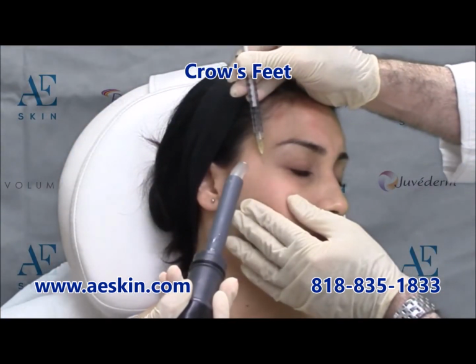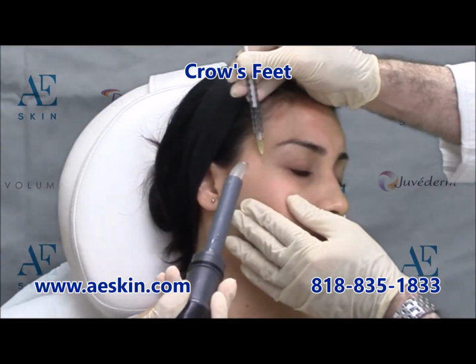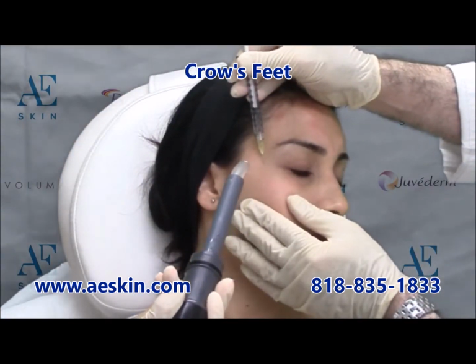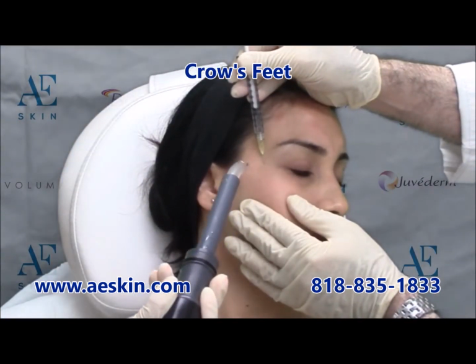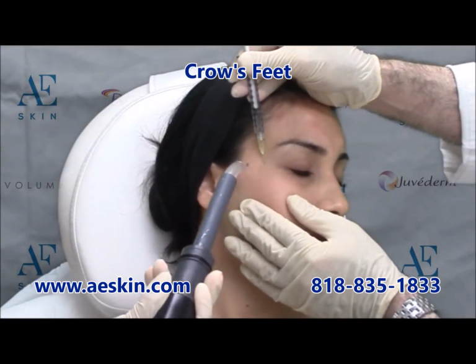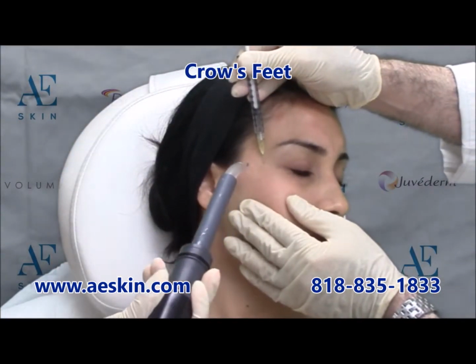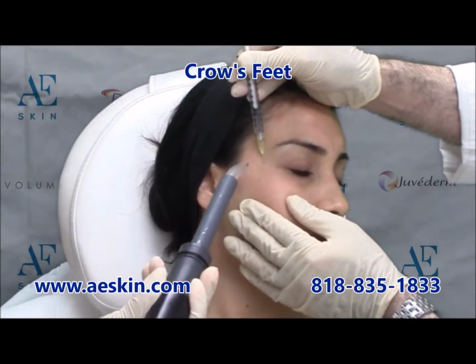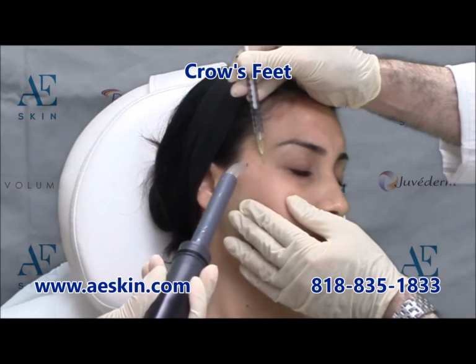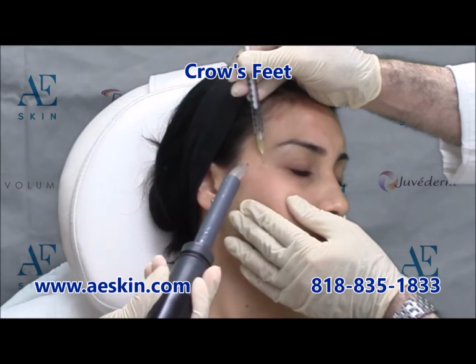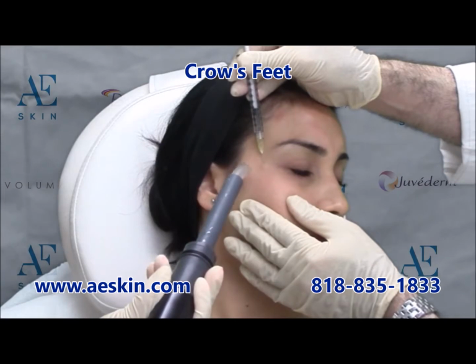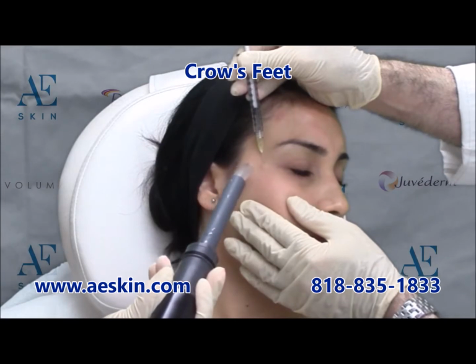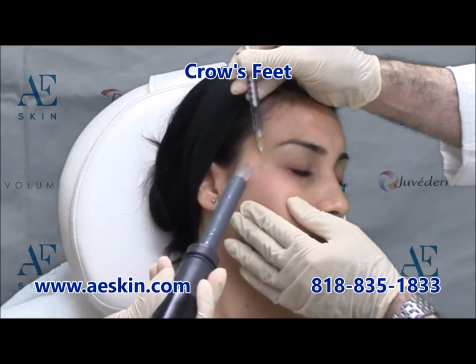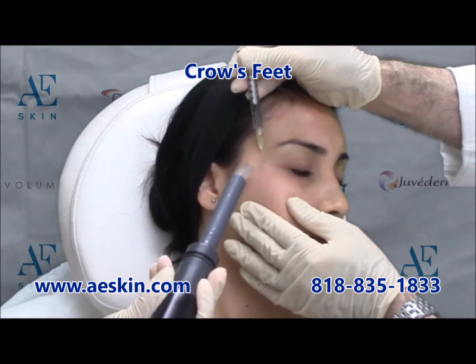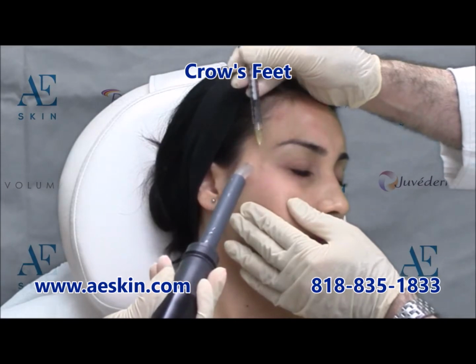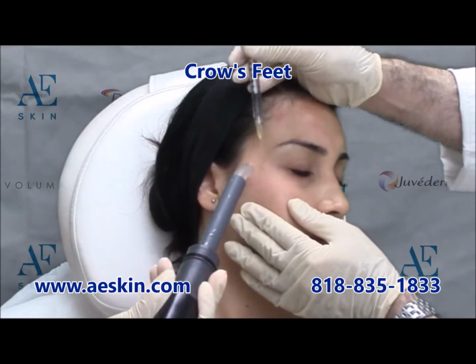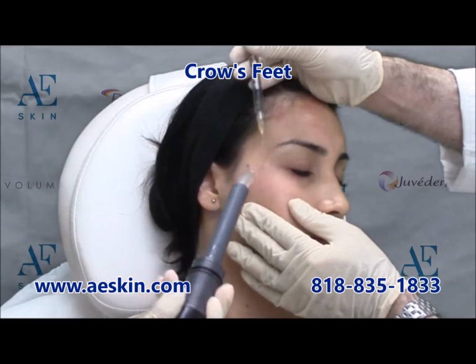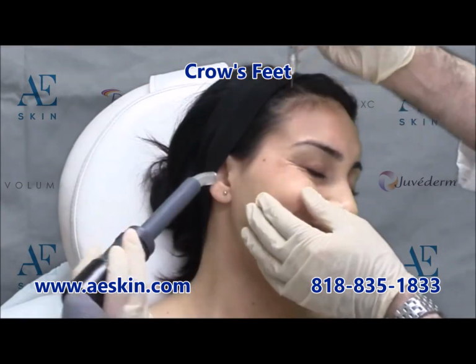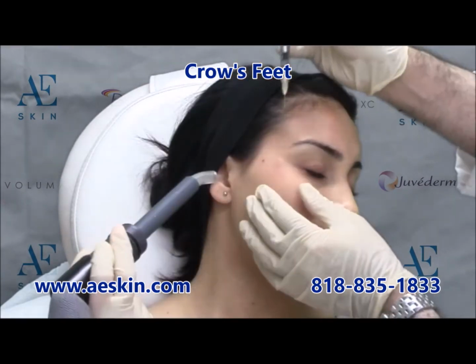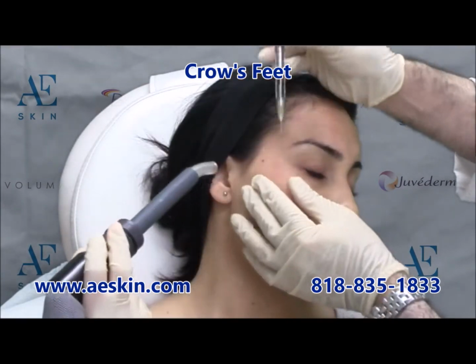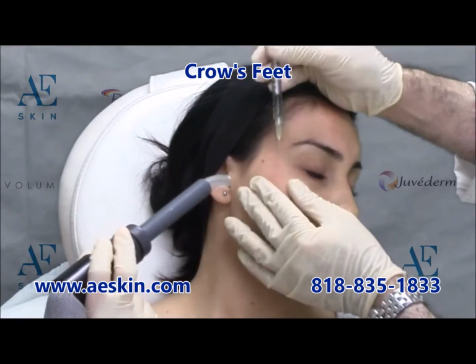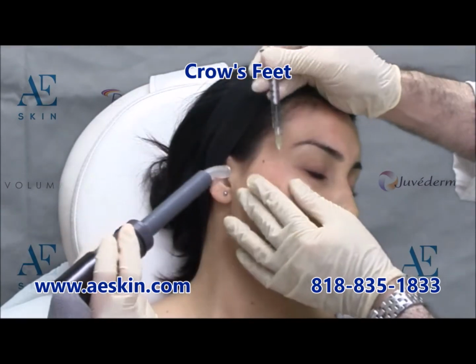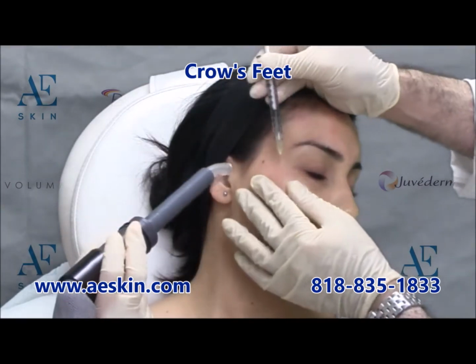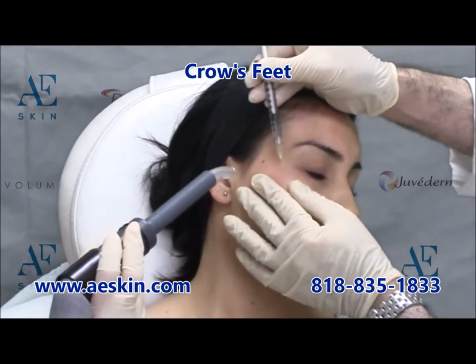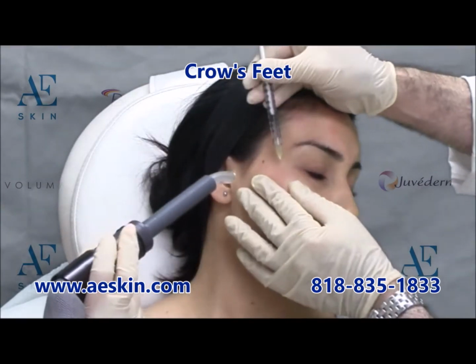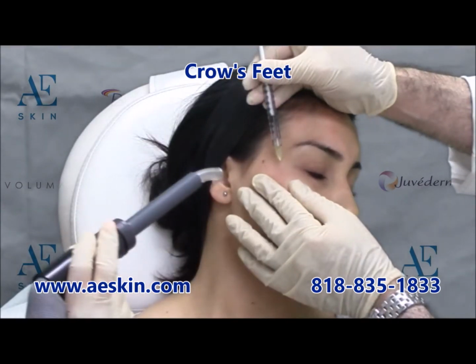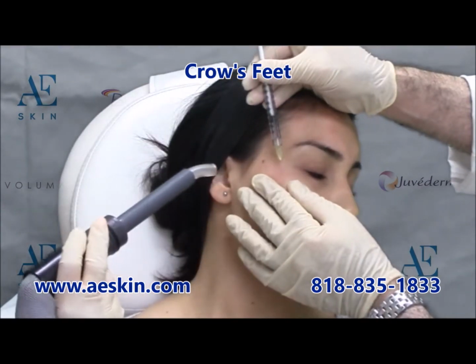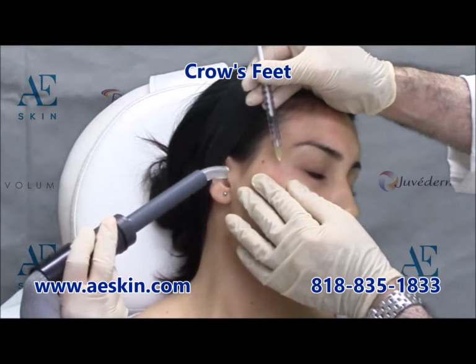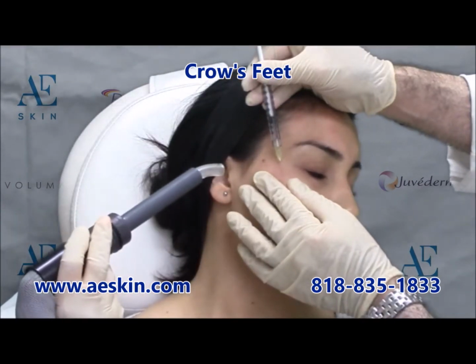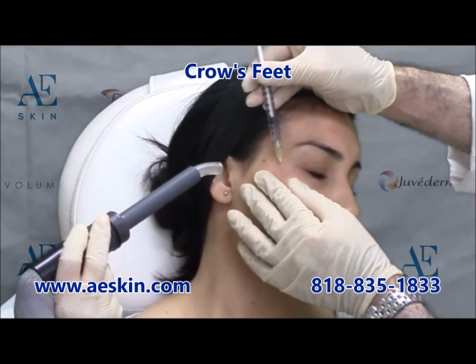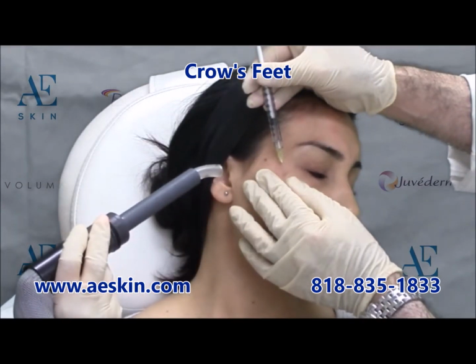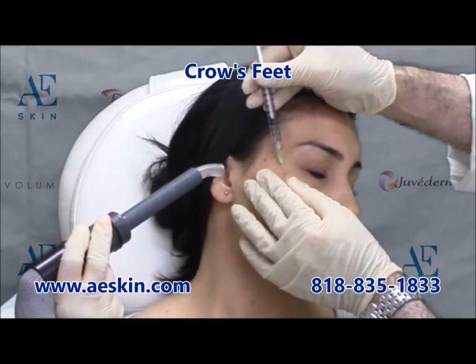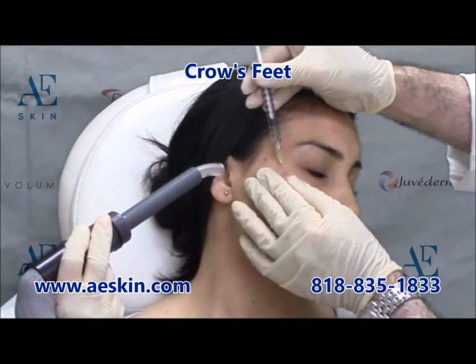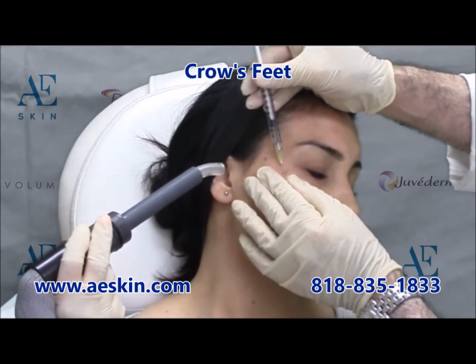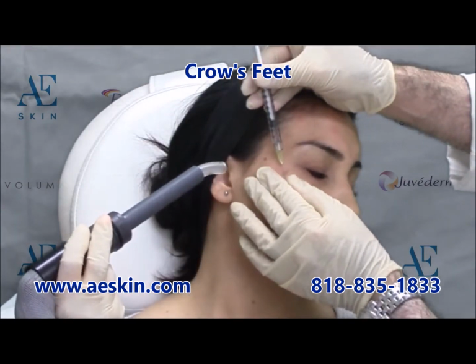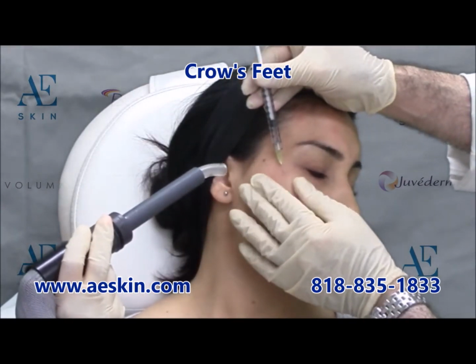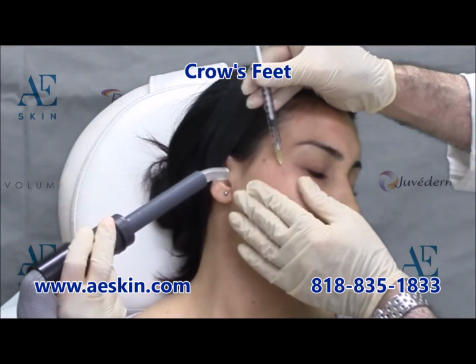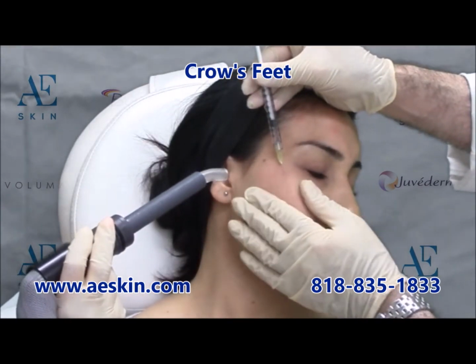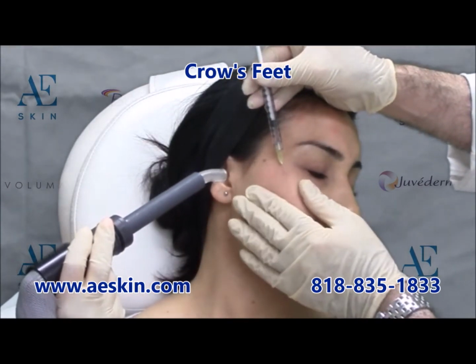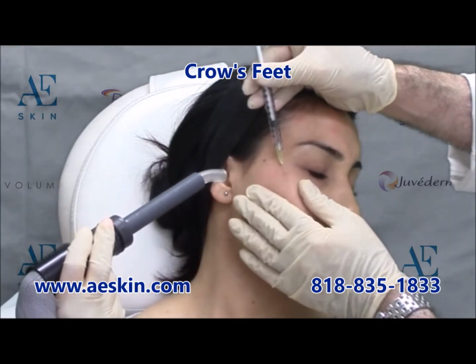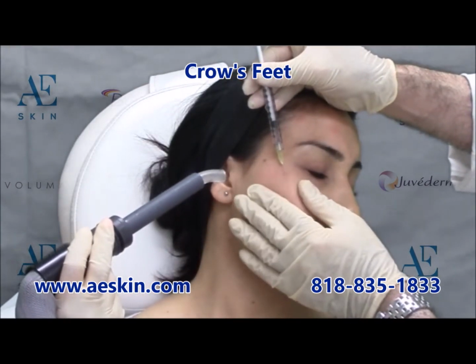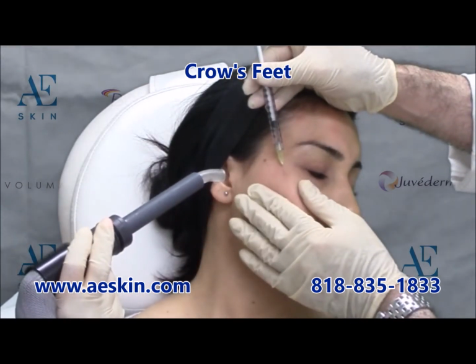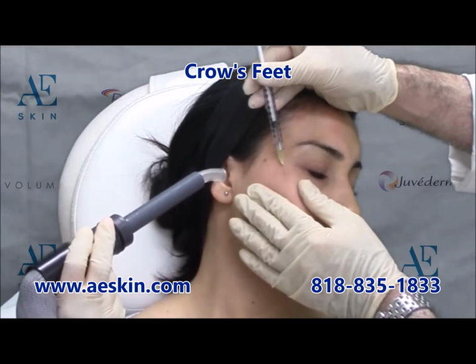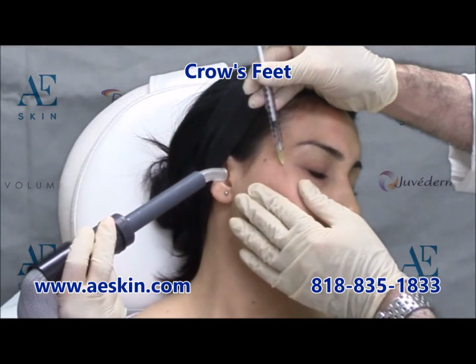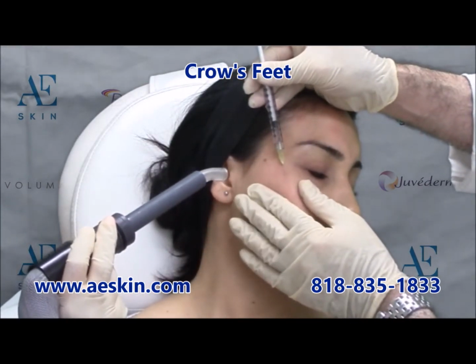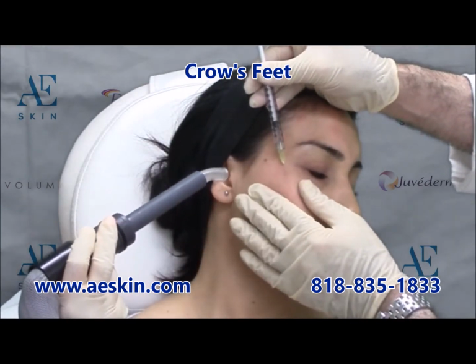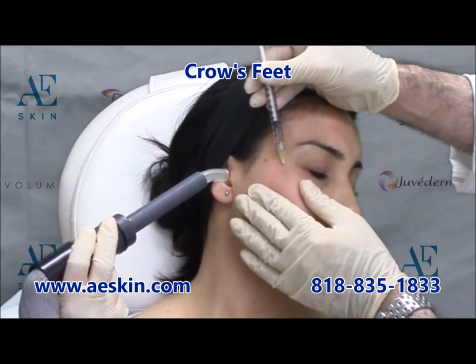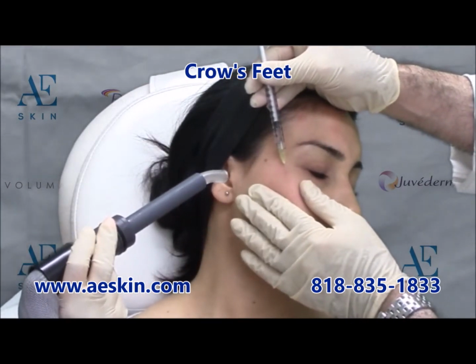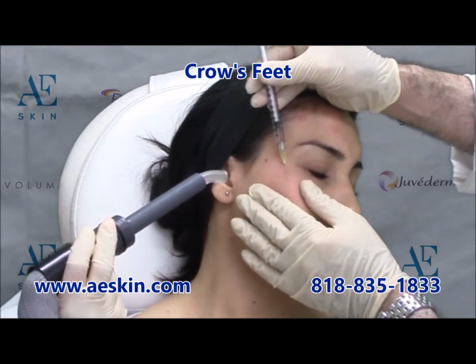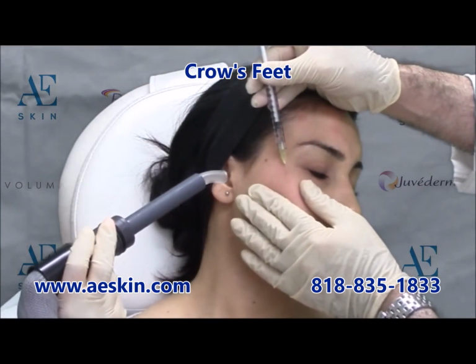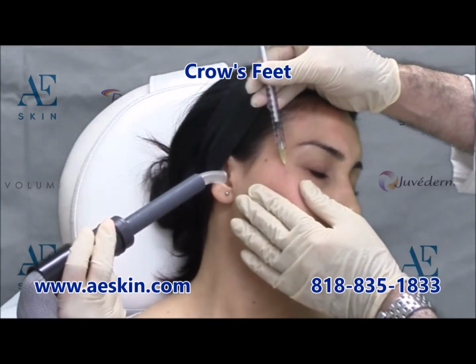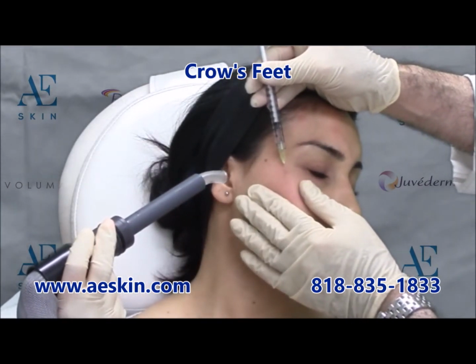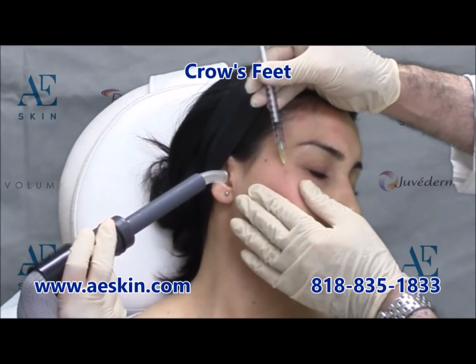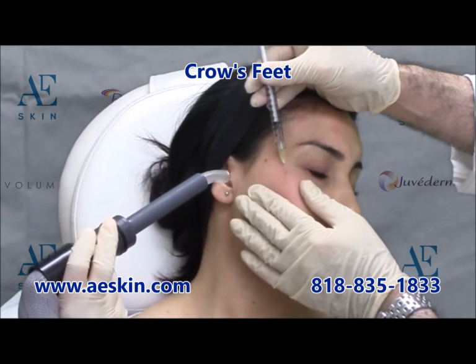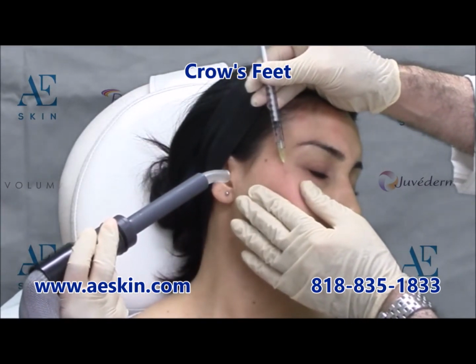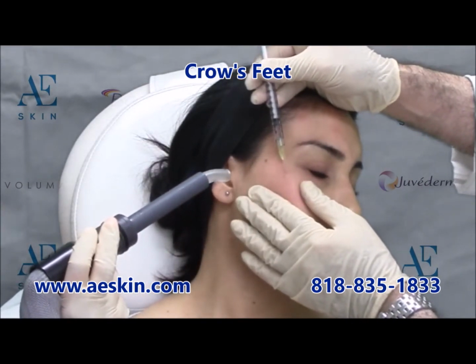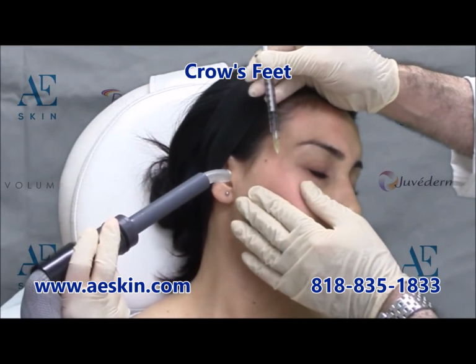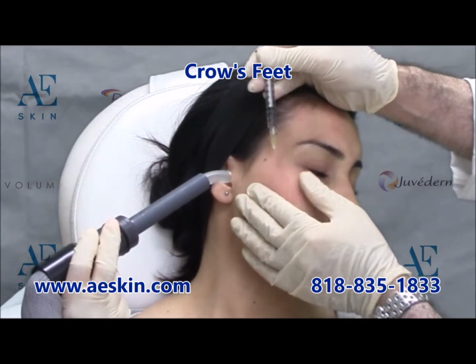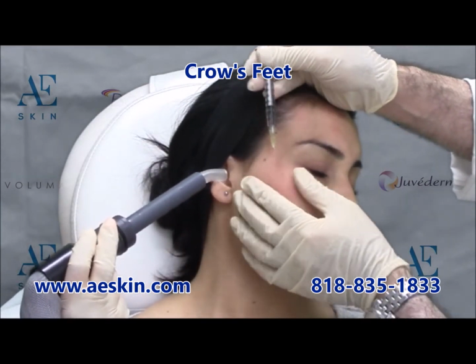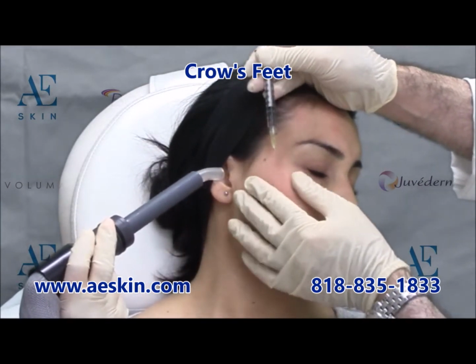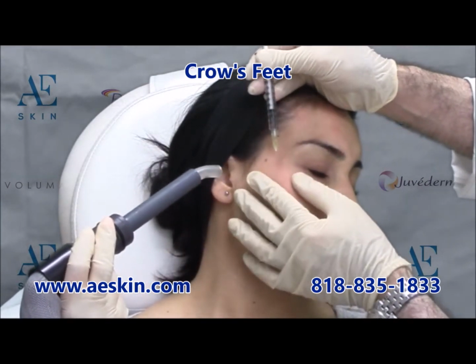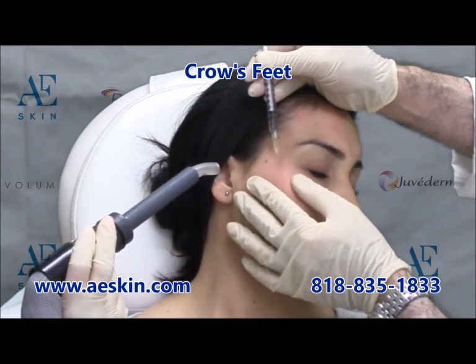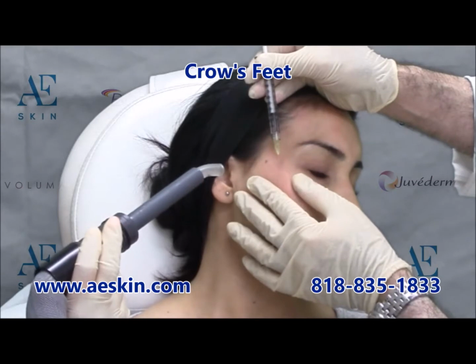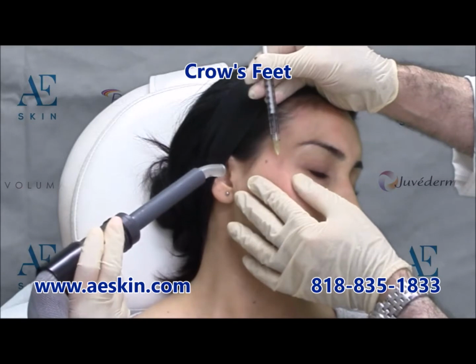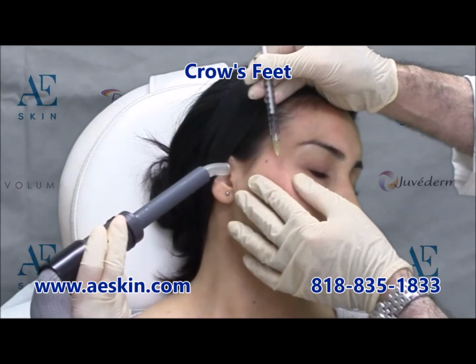After that, the crow's feet are treated. These are the lines around the eyes seen when a person smiles or squints.